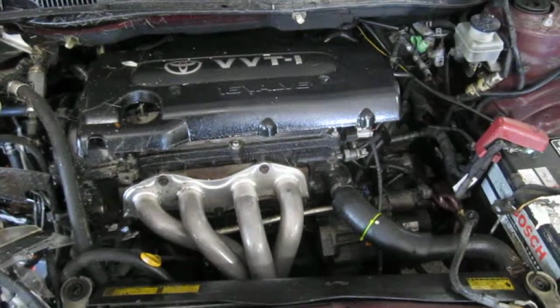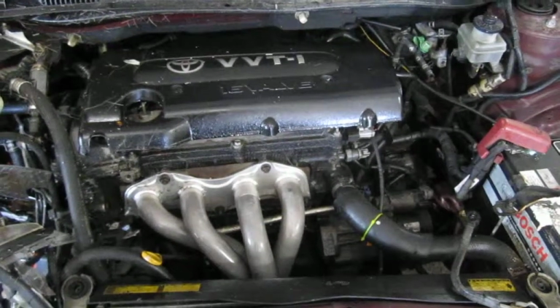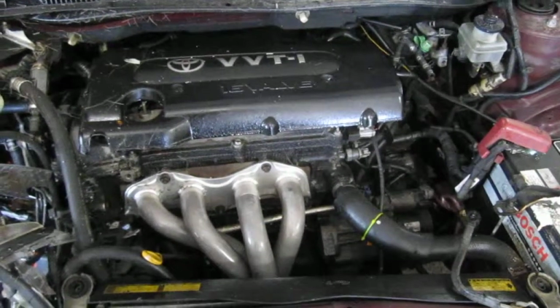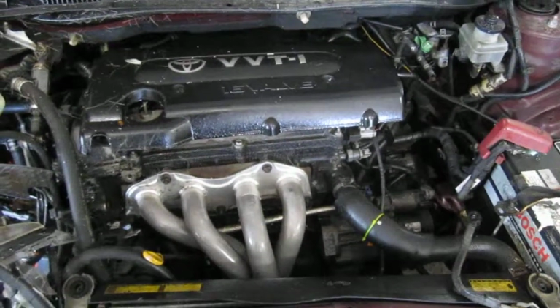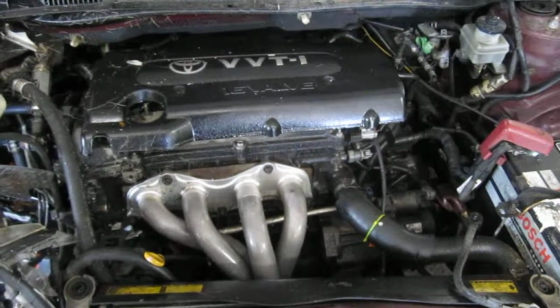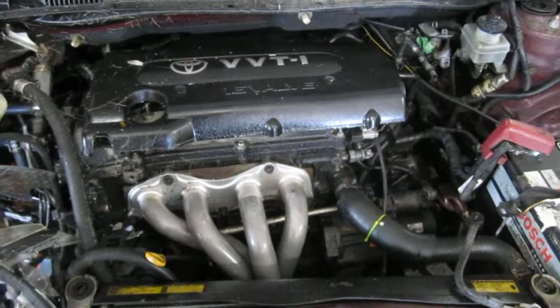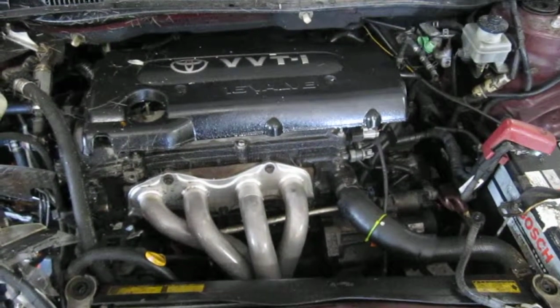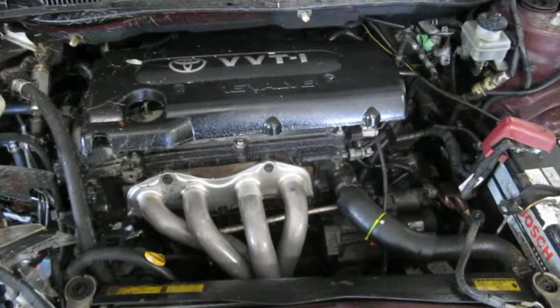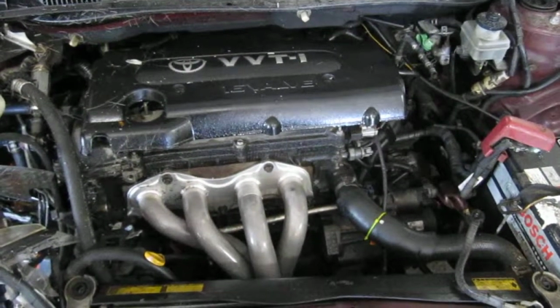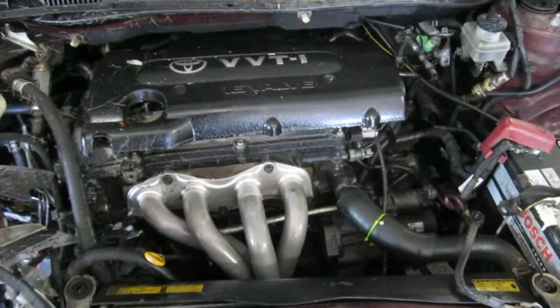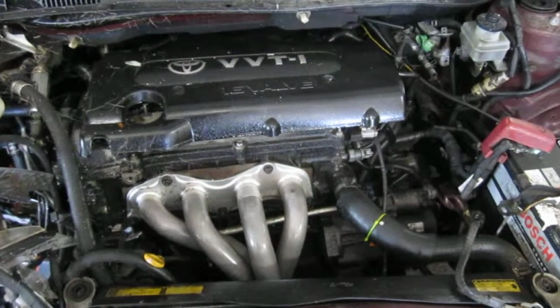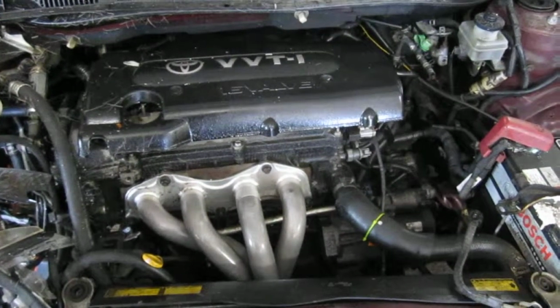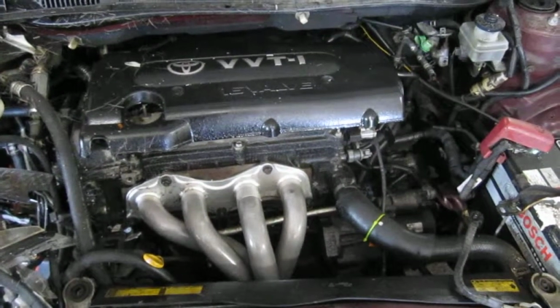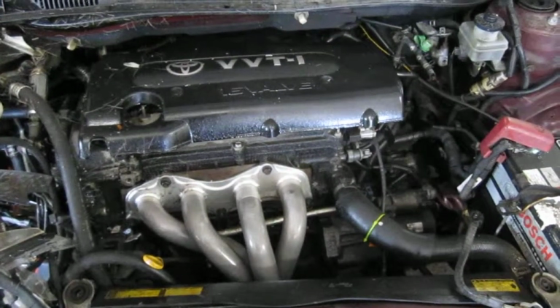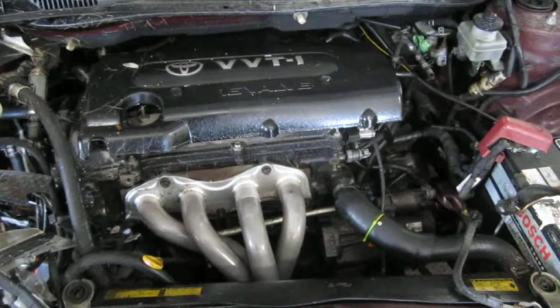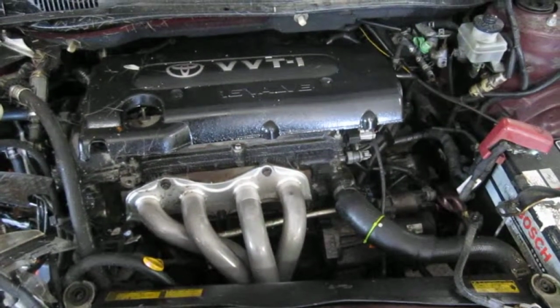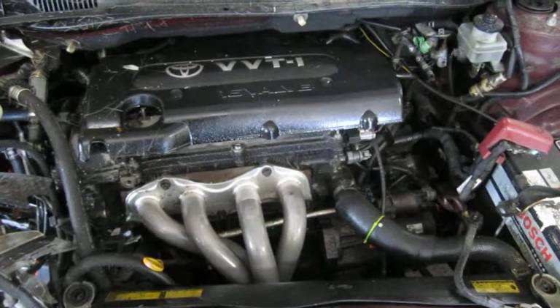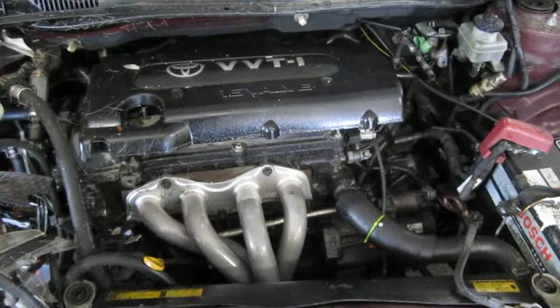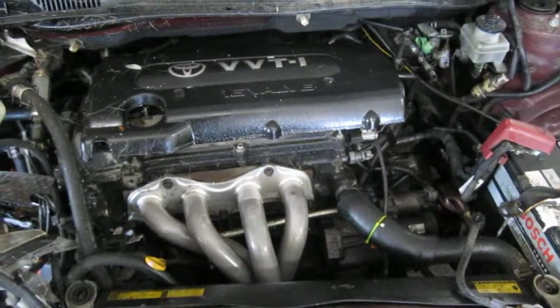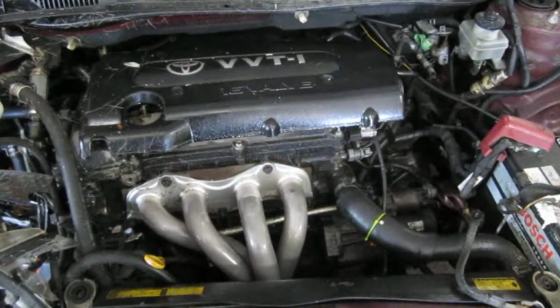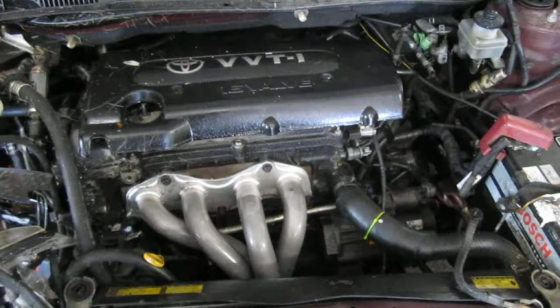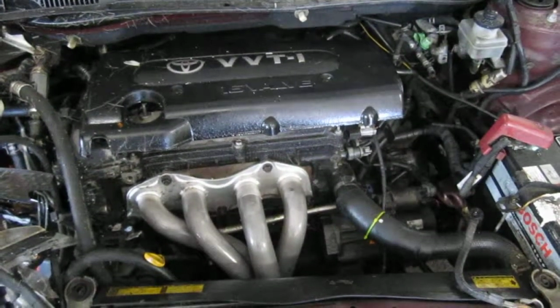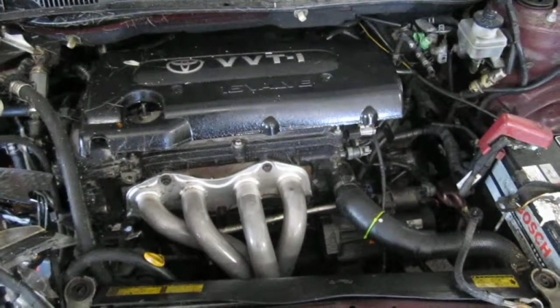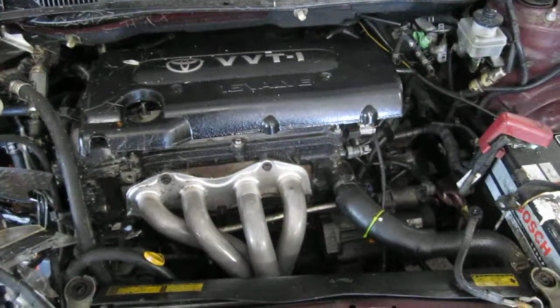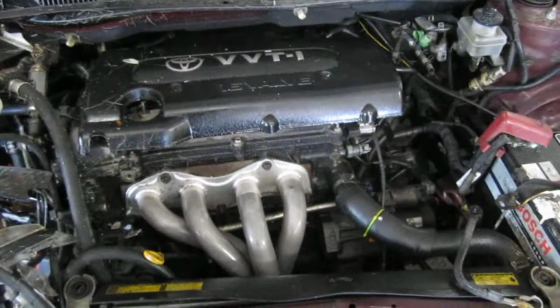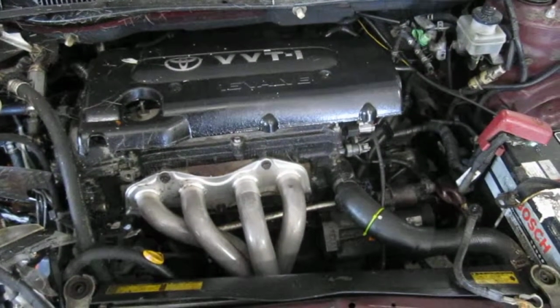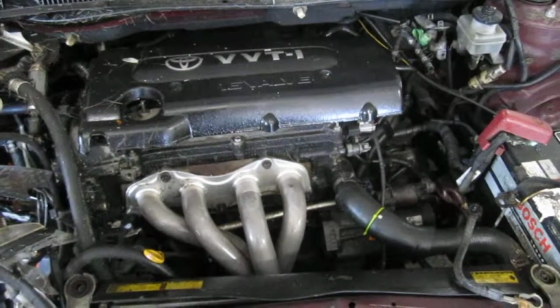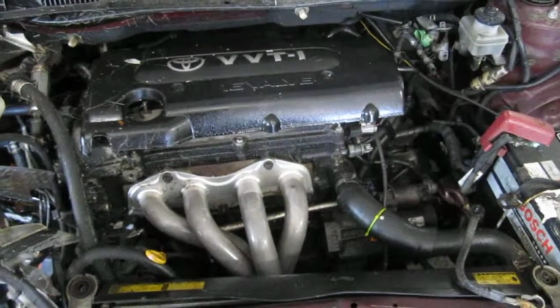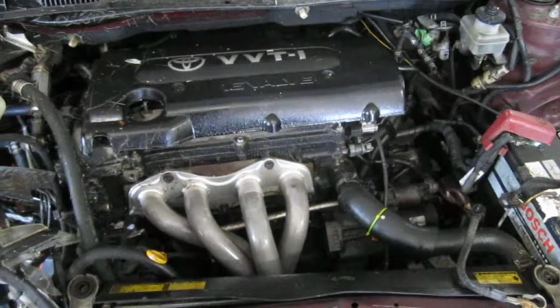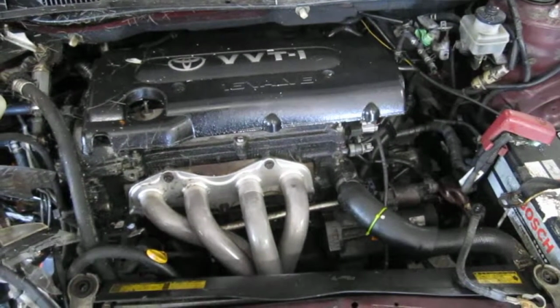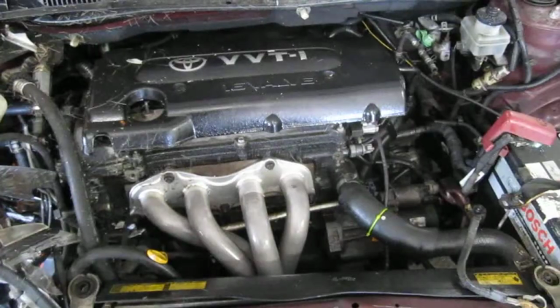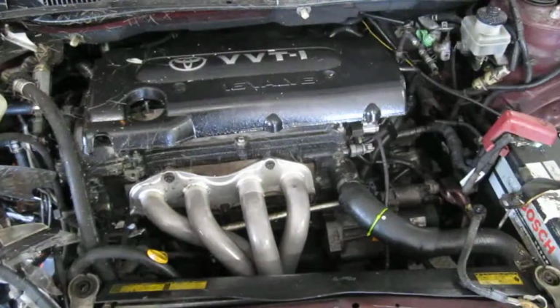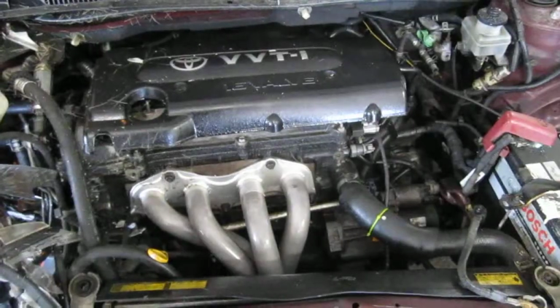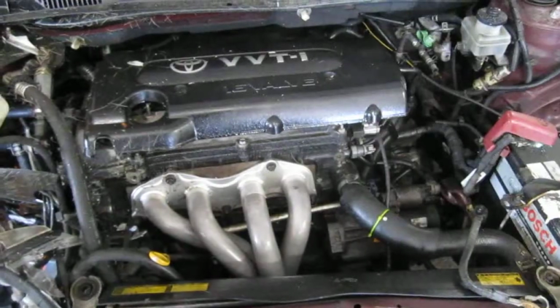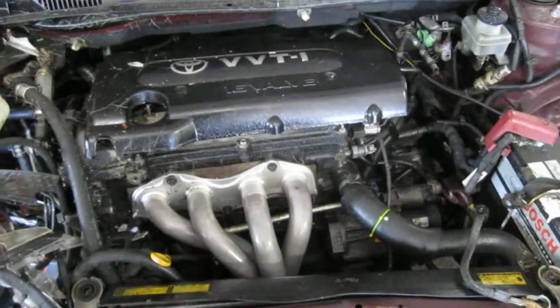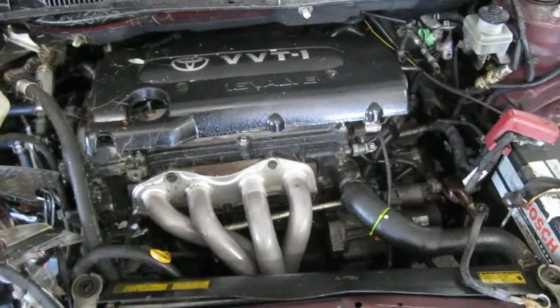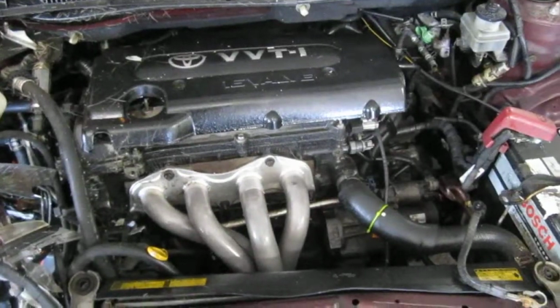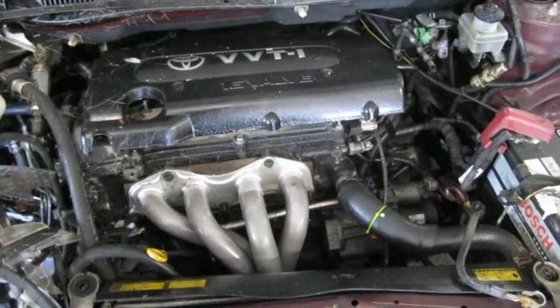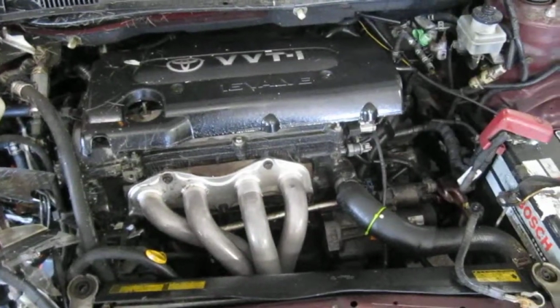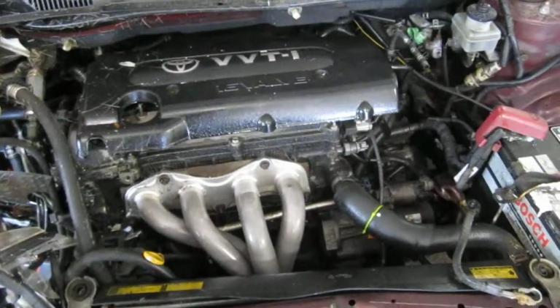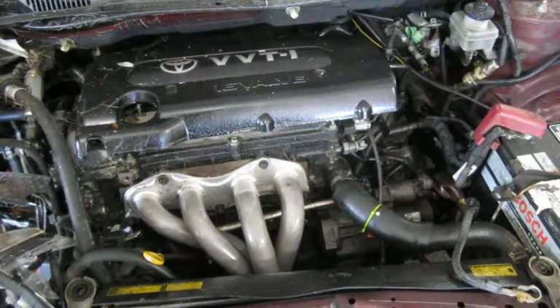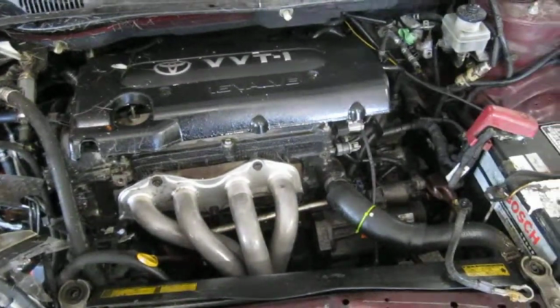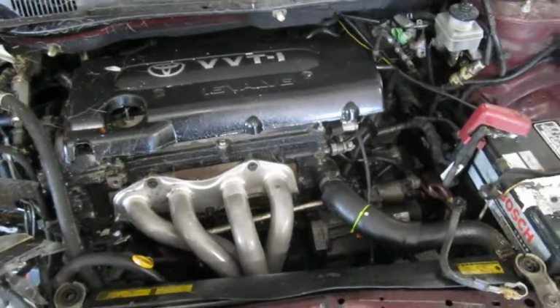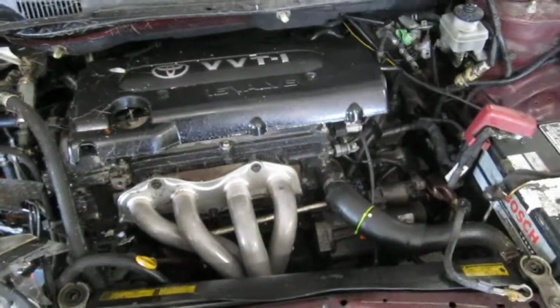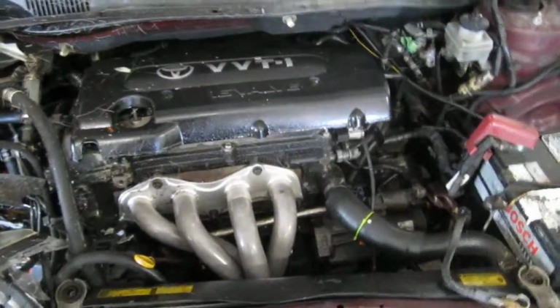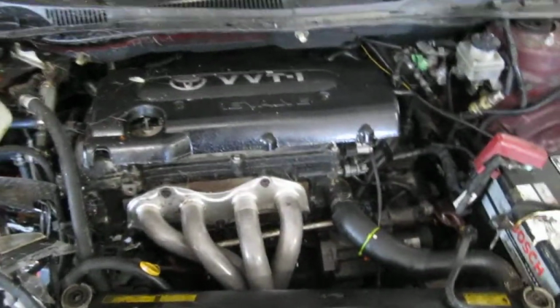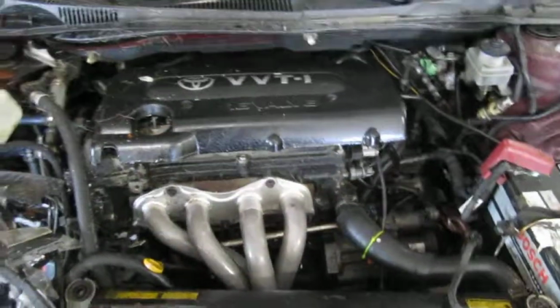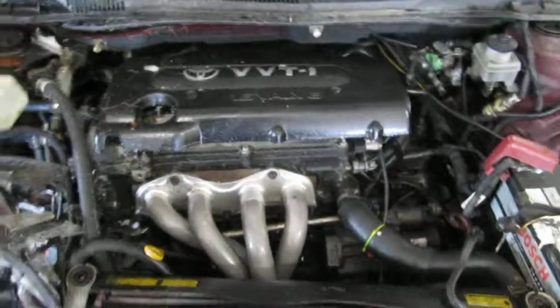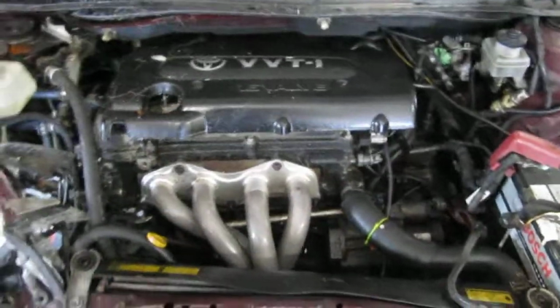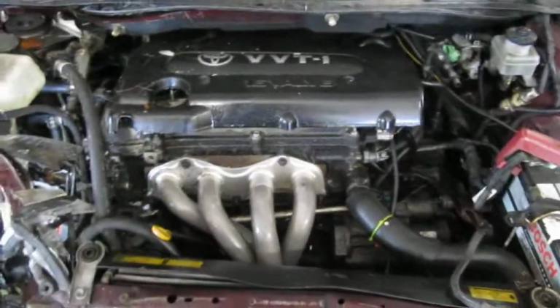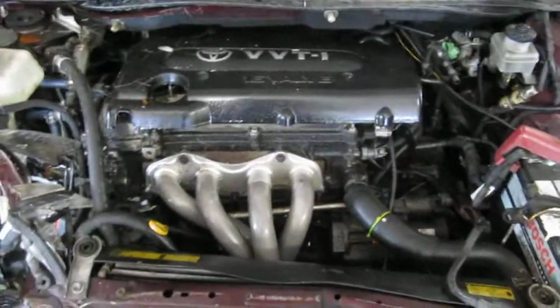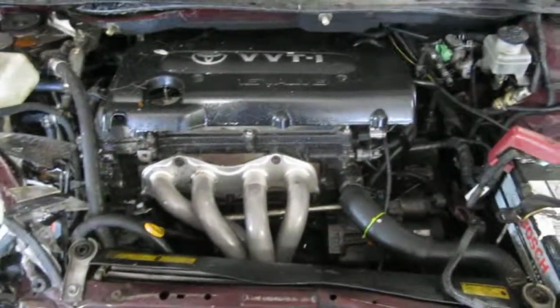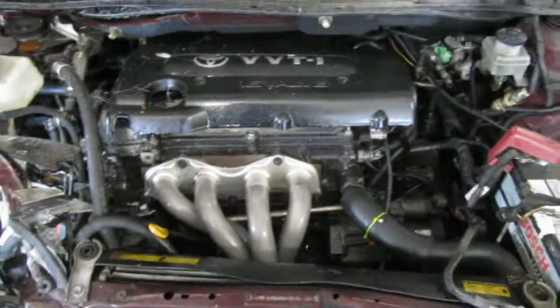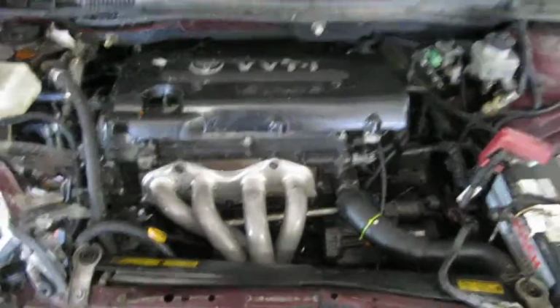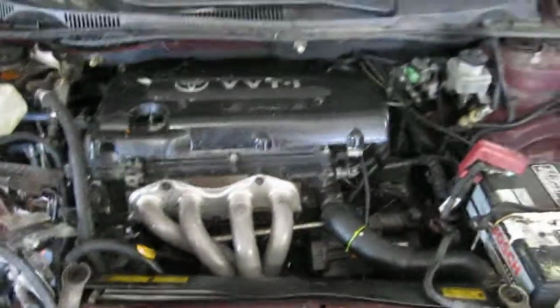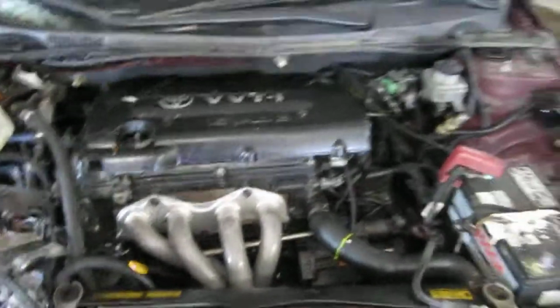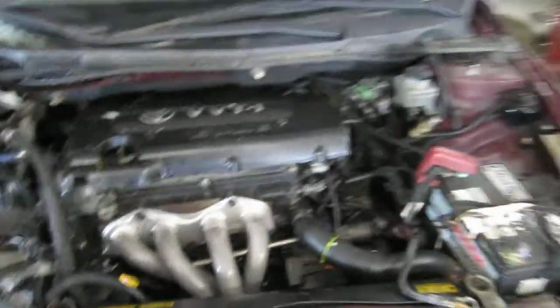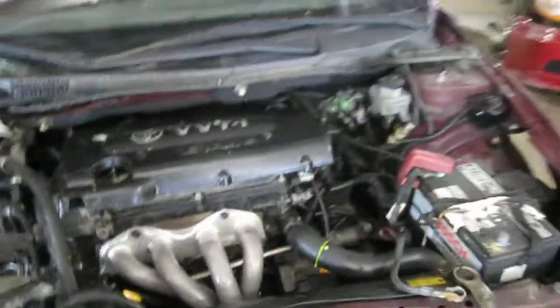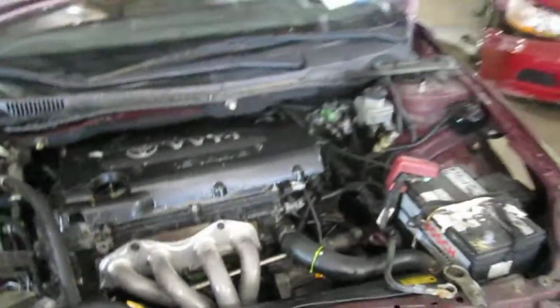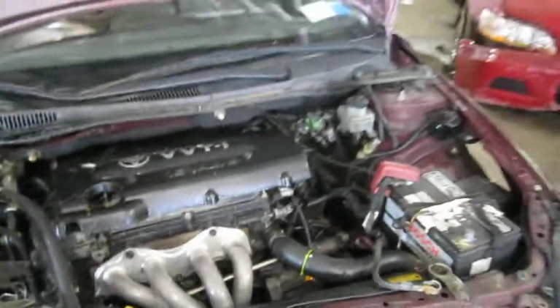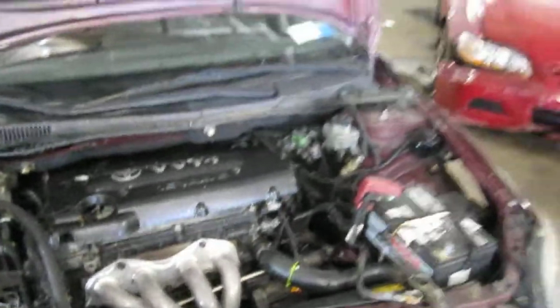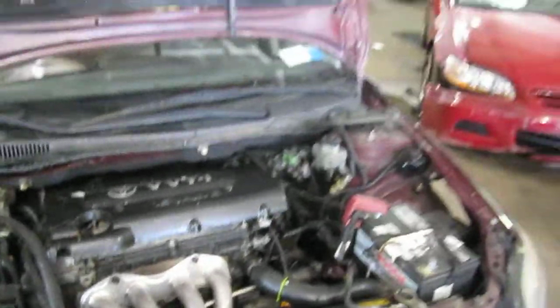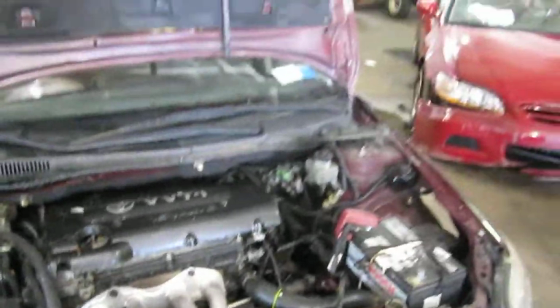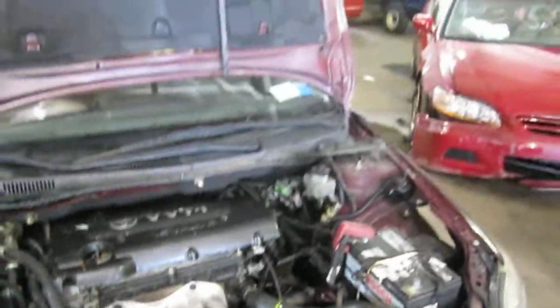The vehicle is also equipped with a manual transmission, cruise control, anti-lock brakes, and is also front wheel drive.